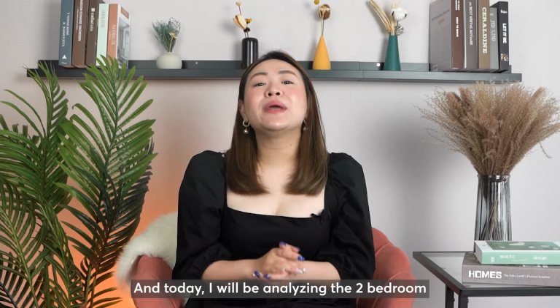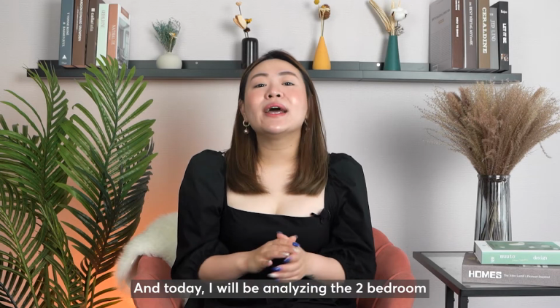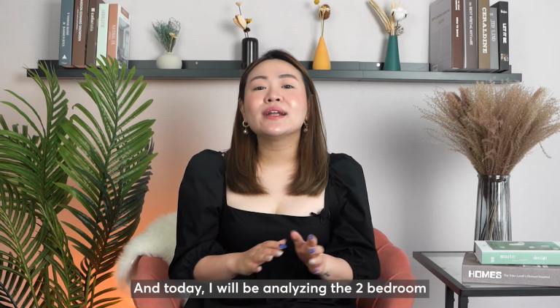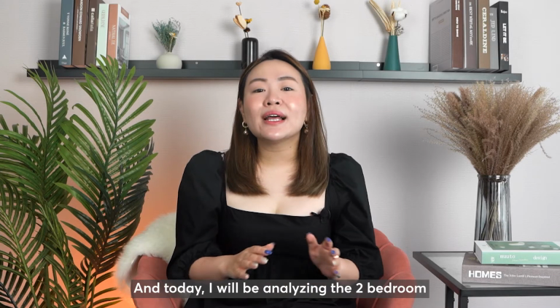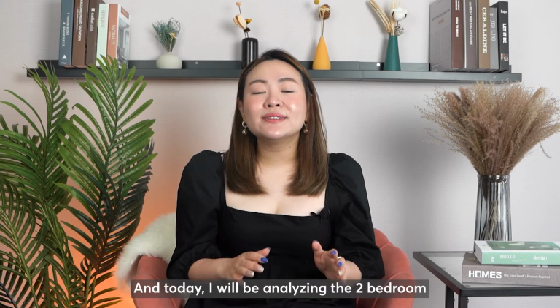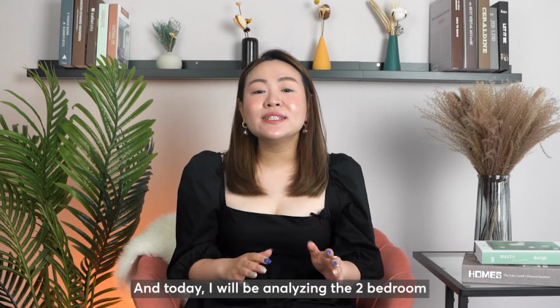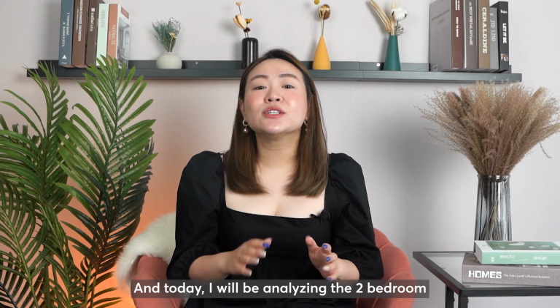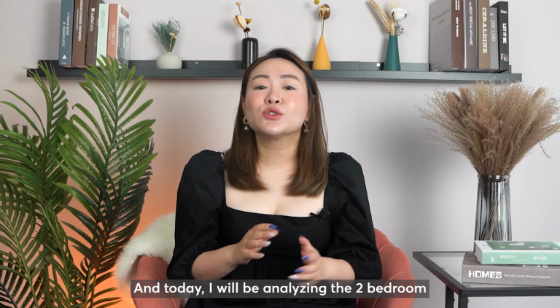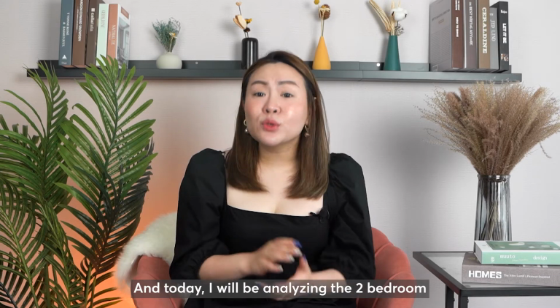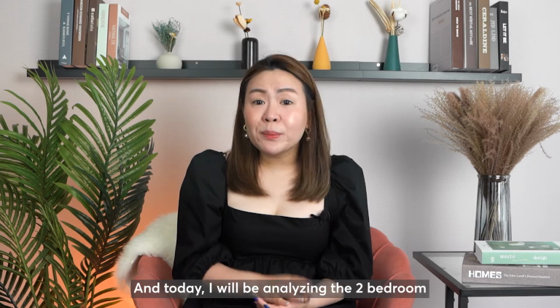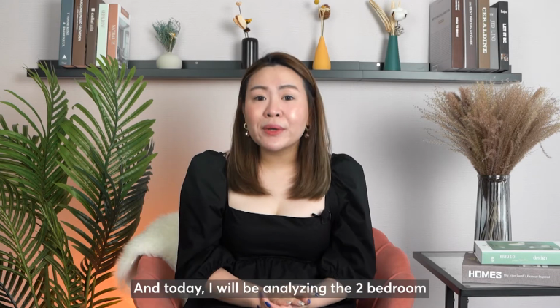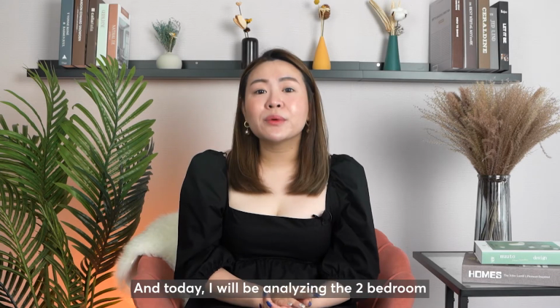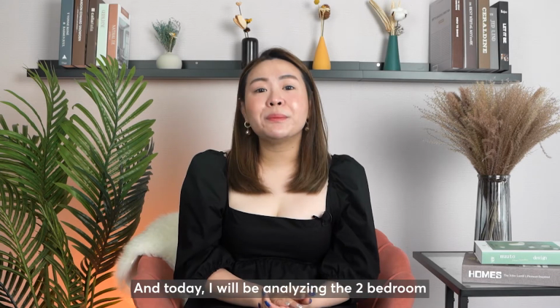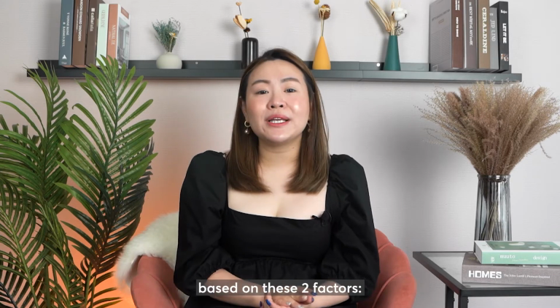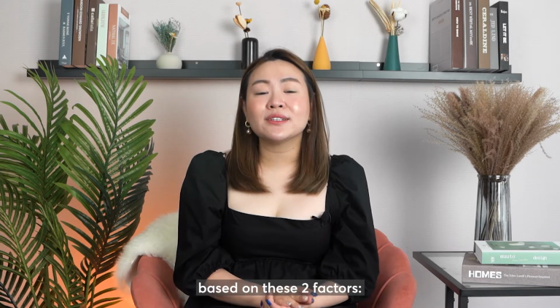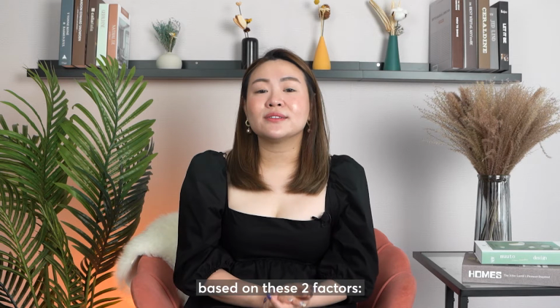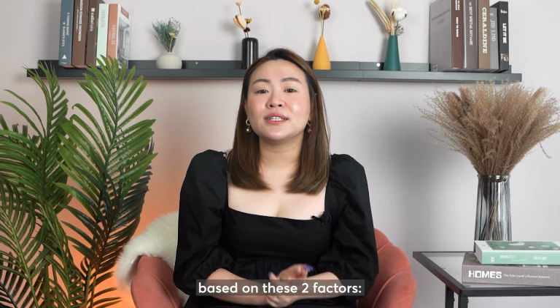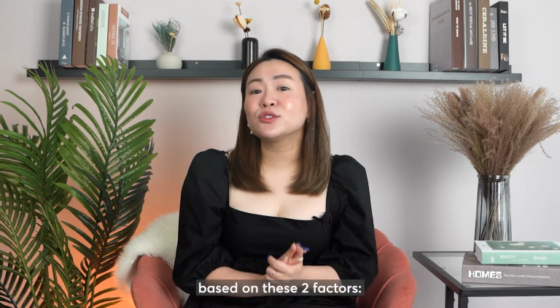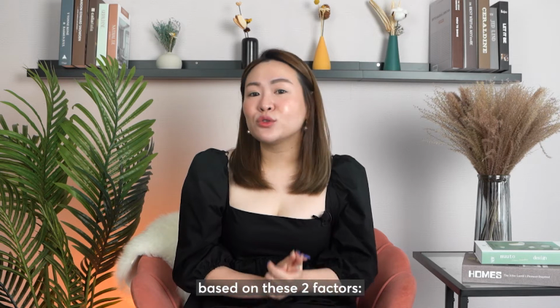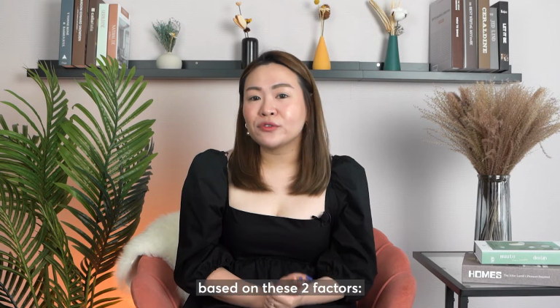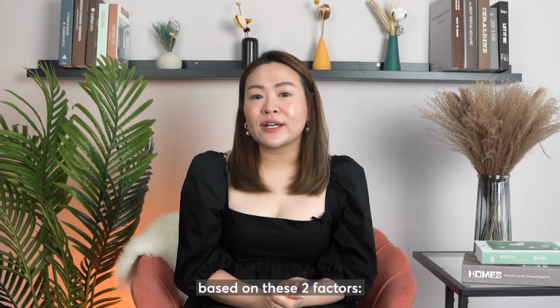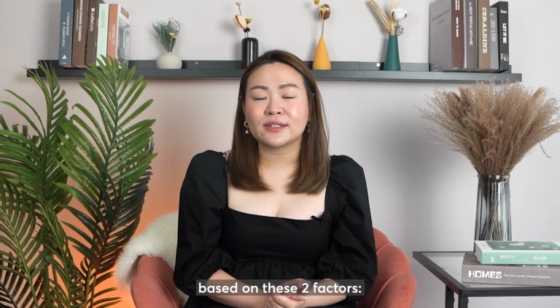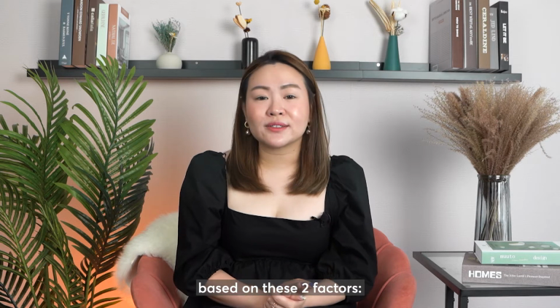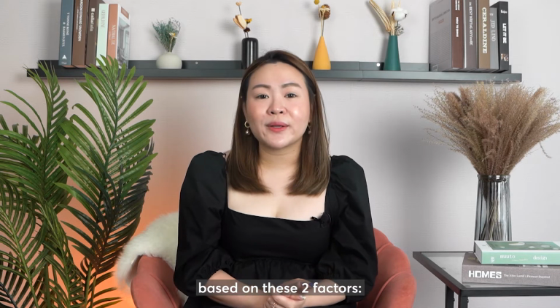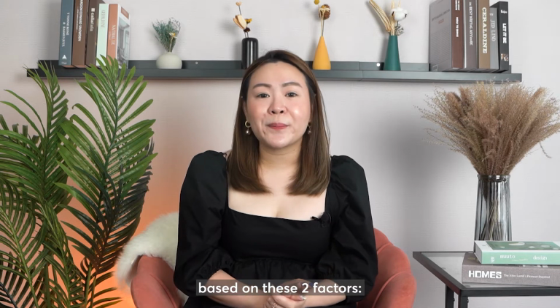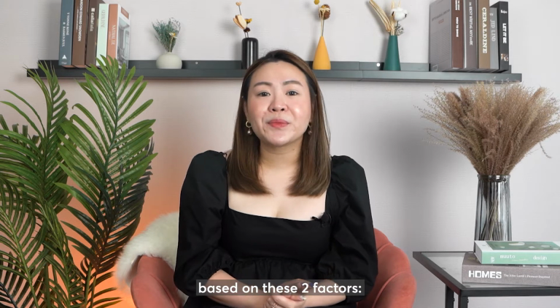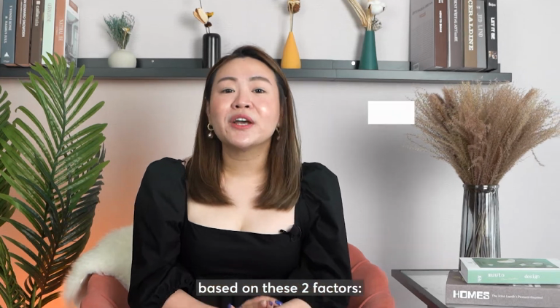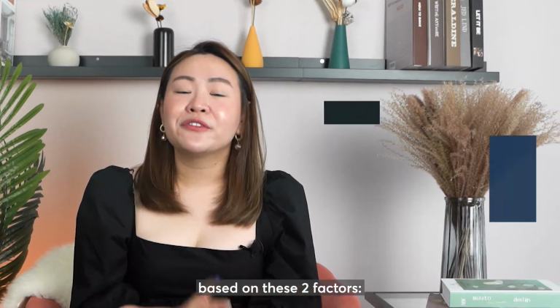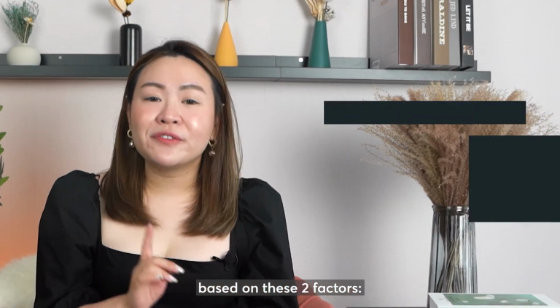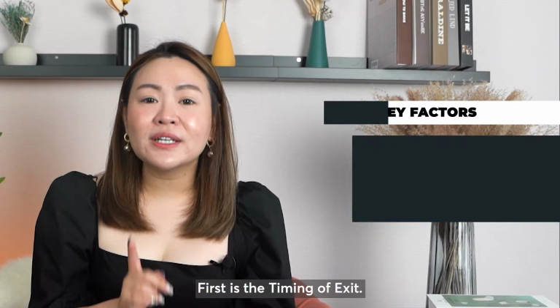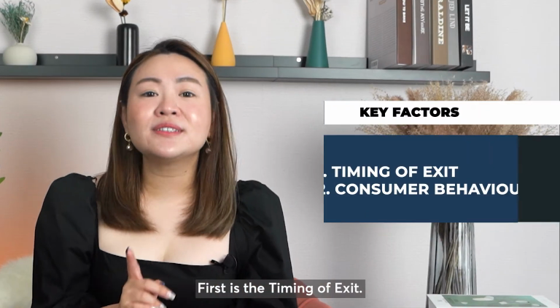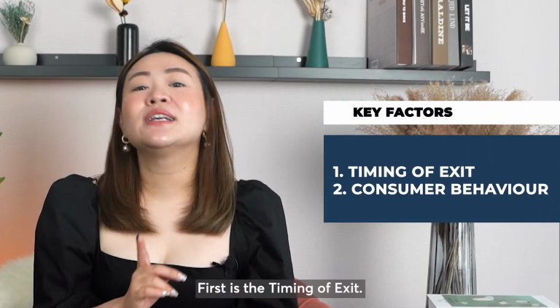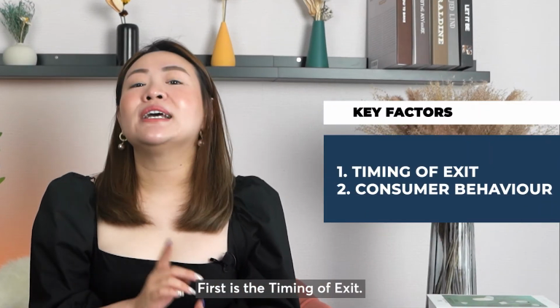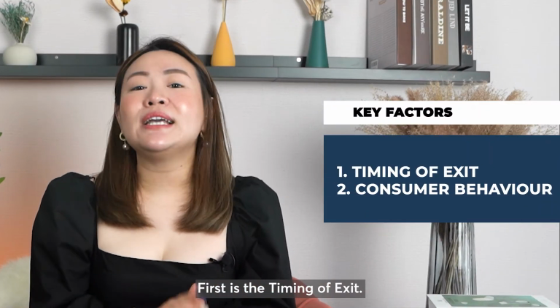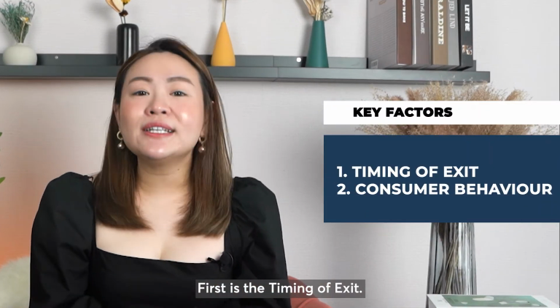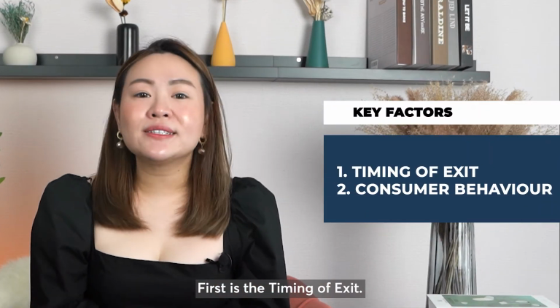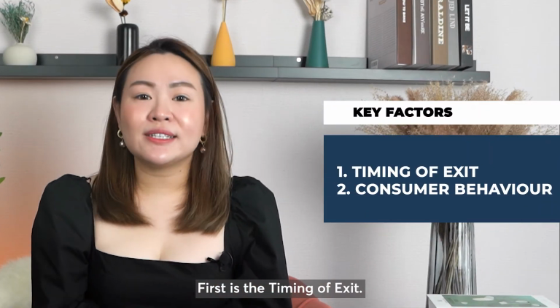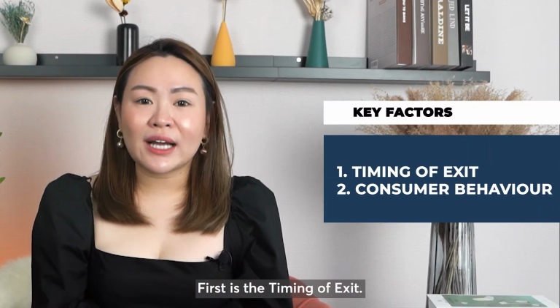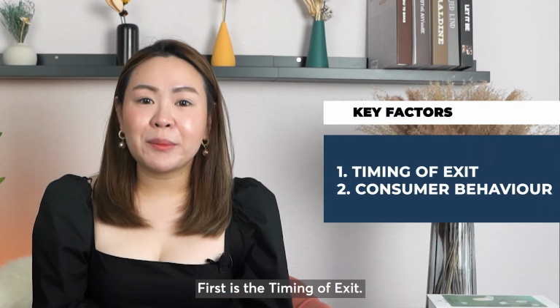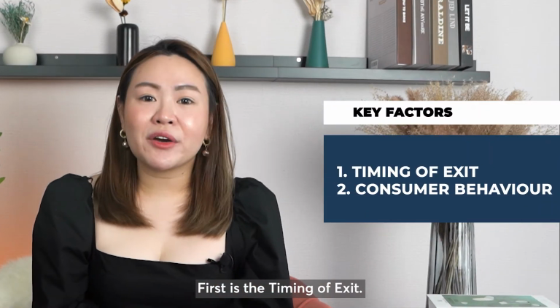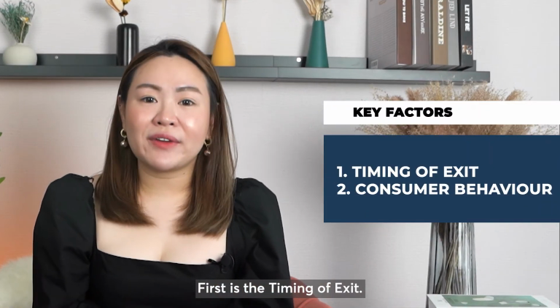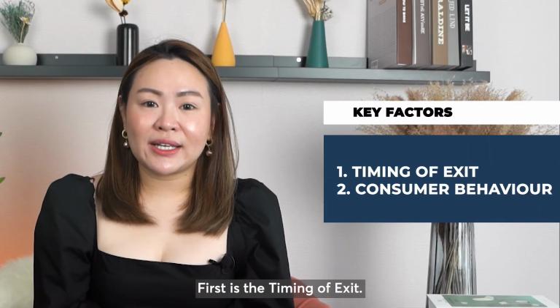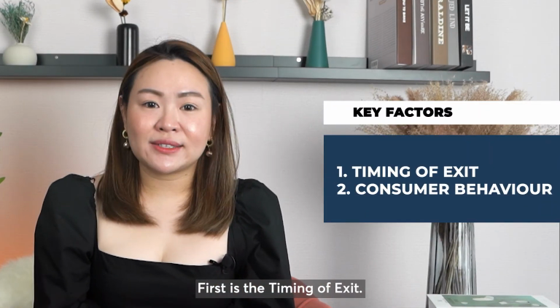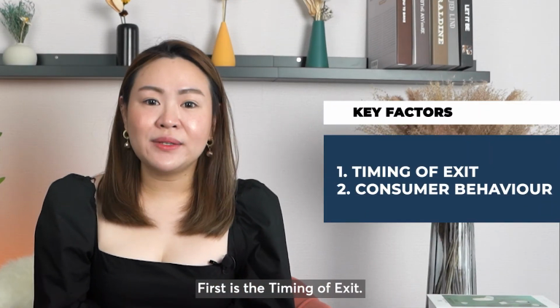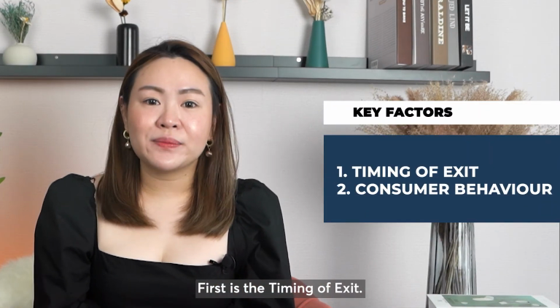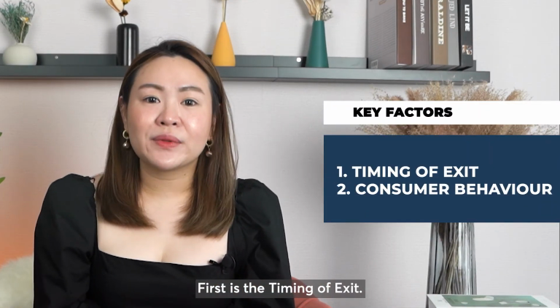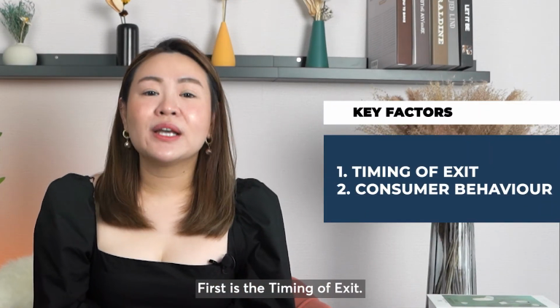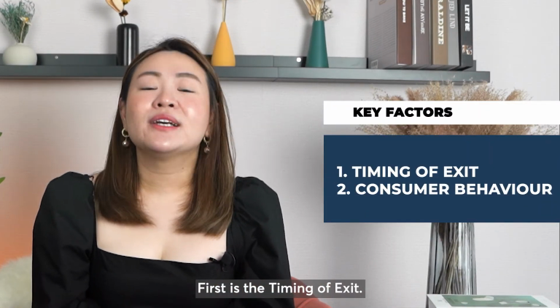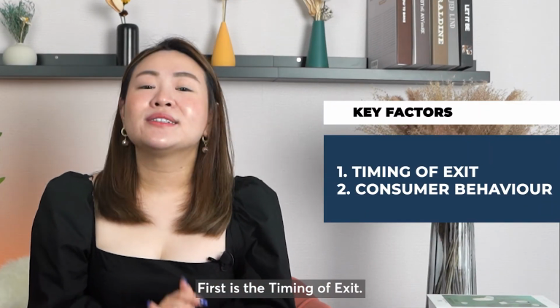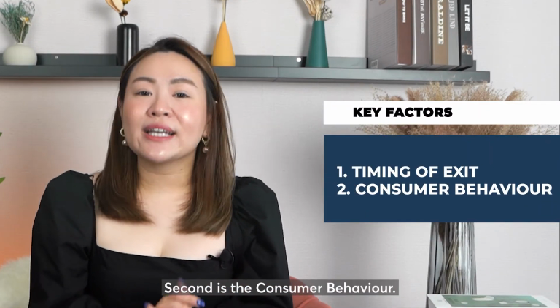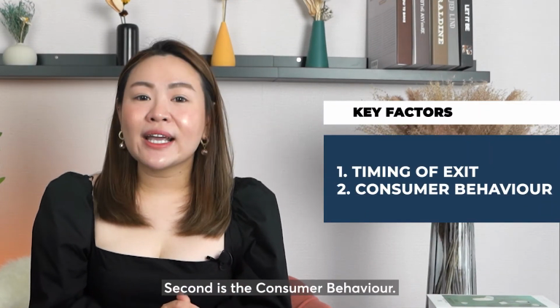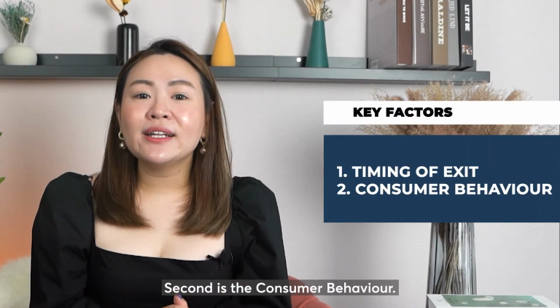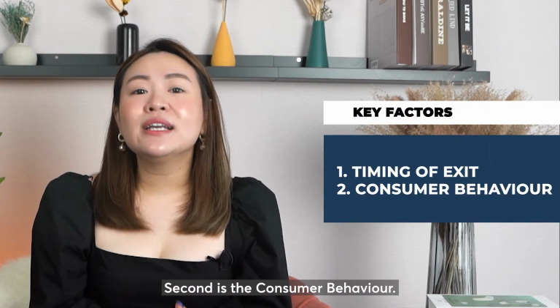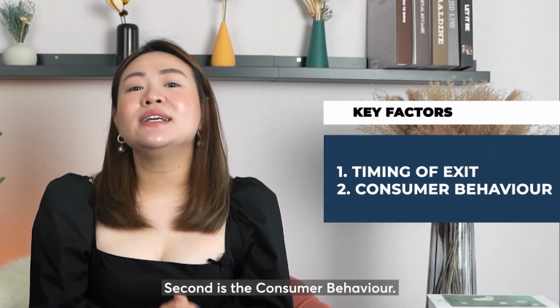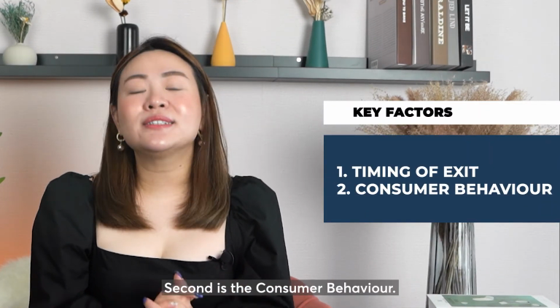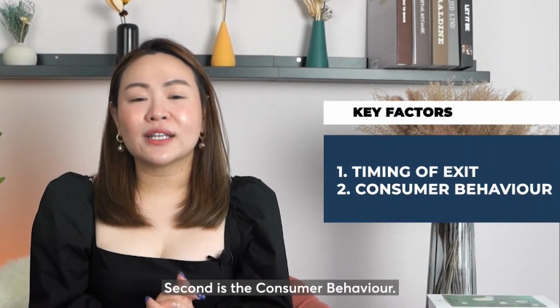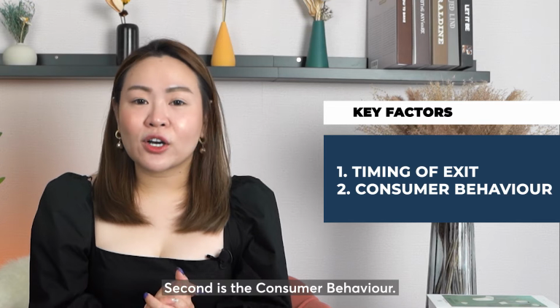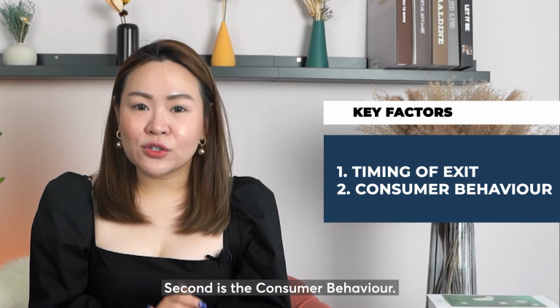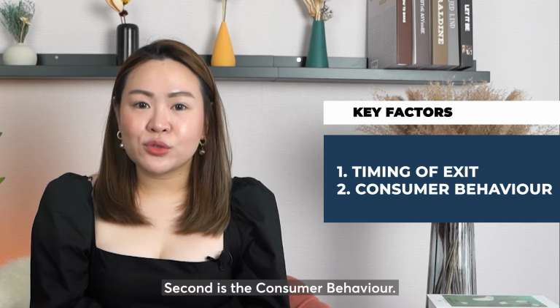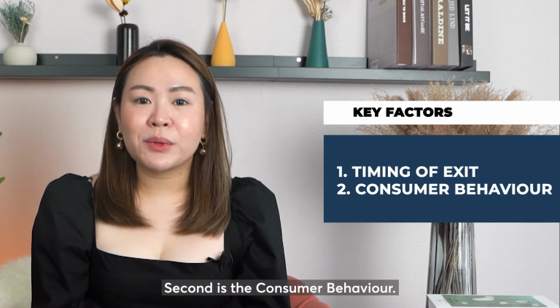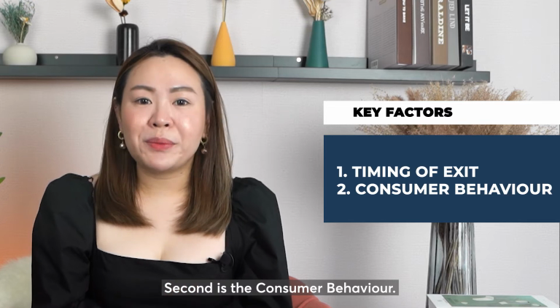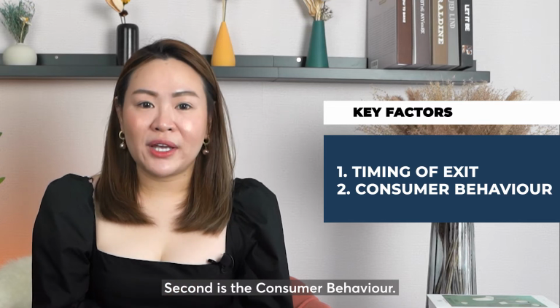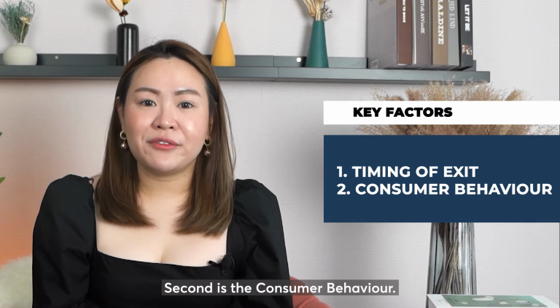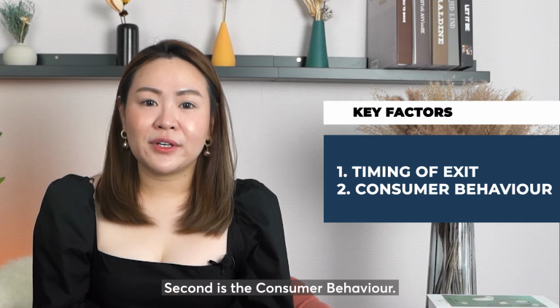Today, I'll be analysing the two-bedroom based on two factors. First is the timing of exit. Second is the consumer behaviour.